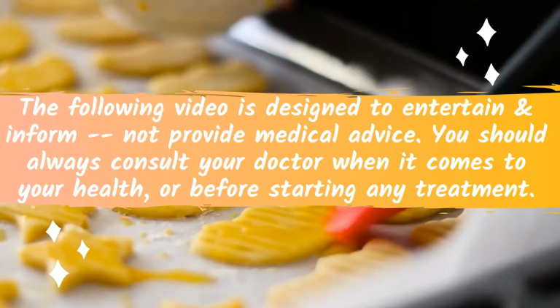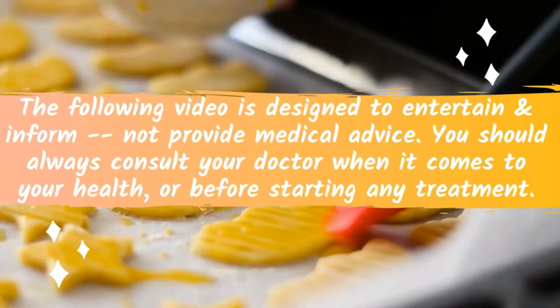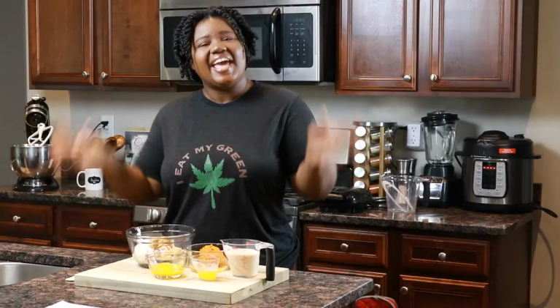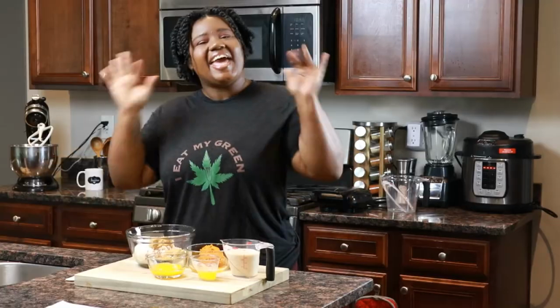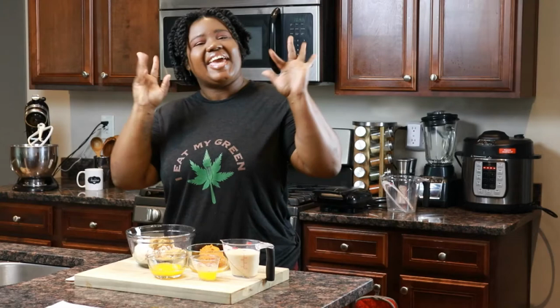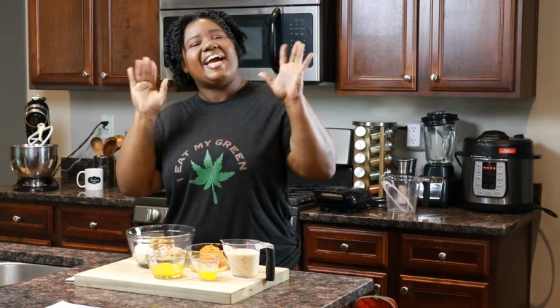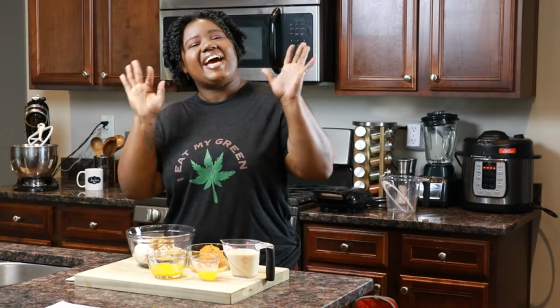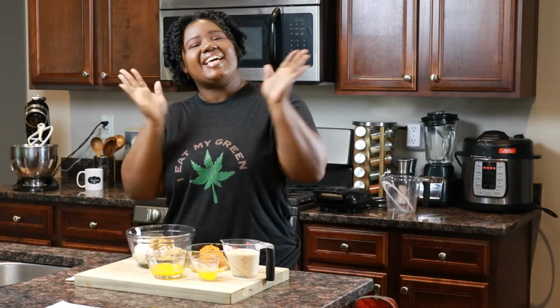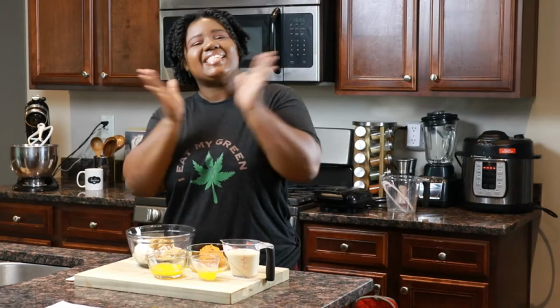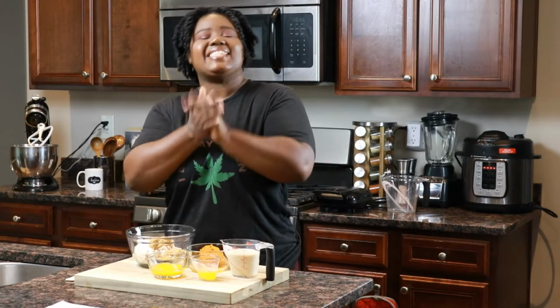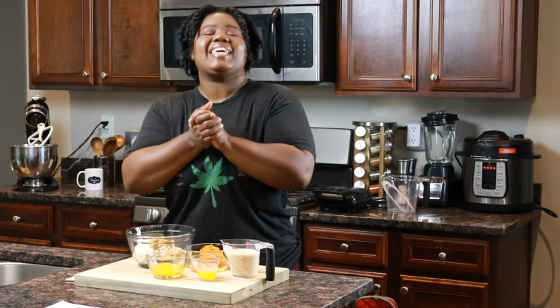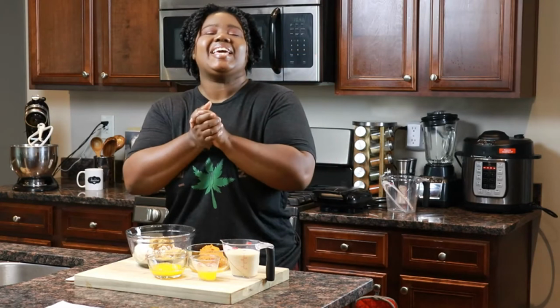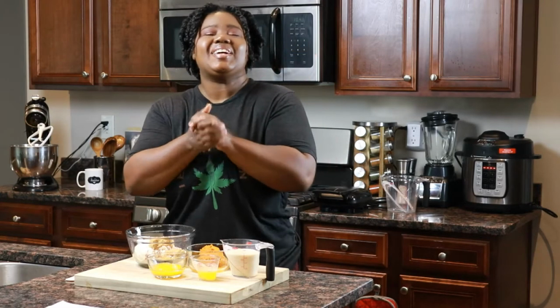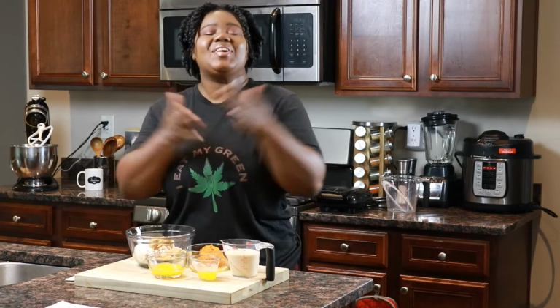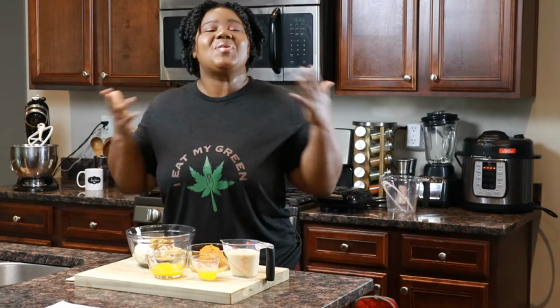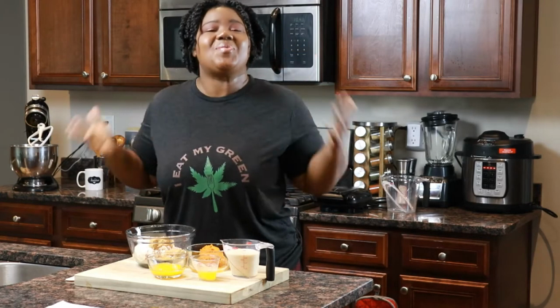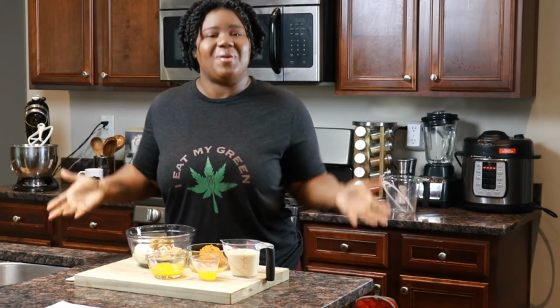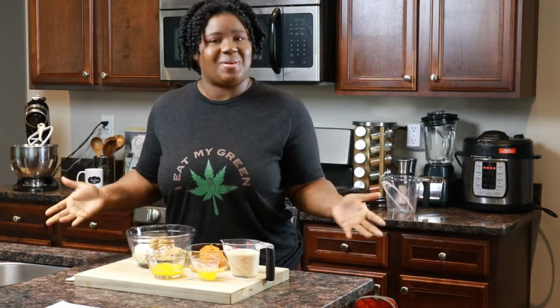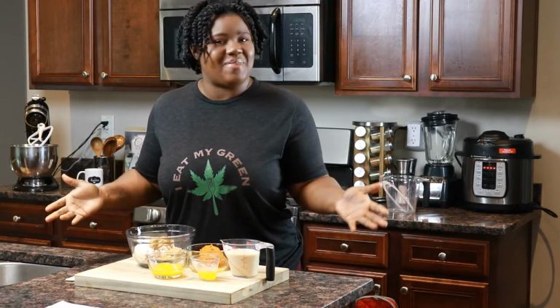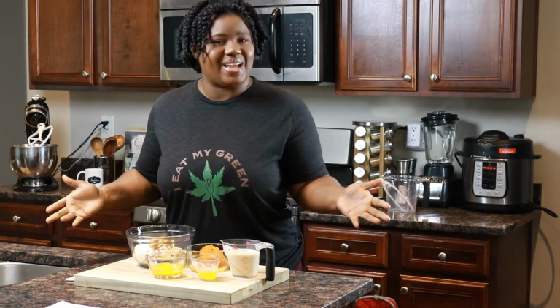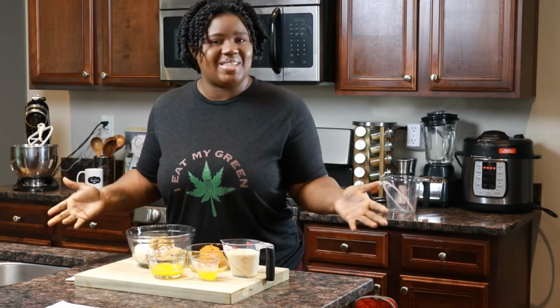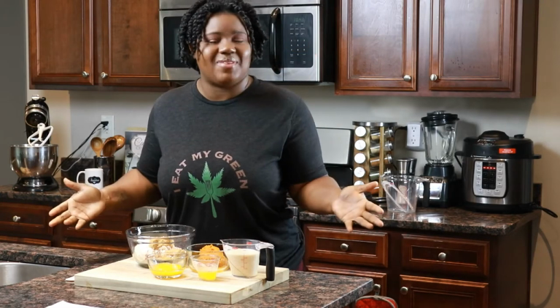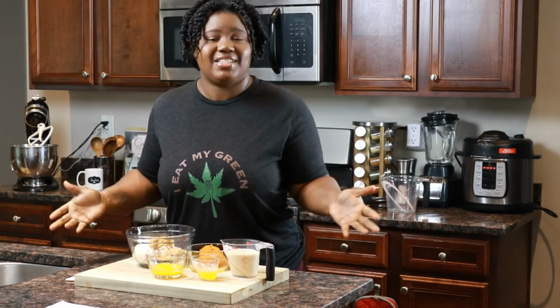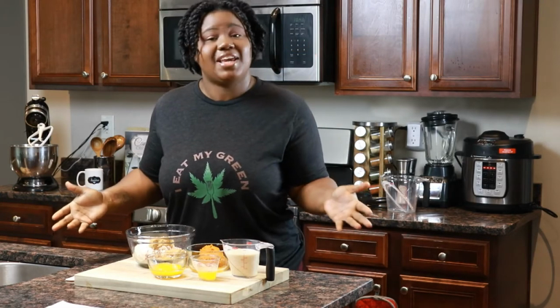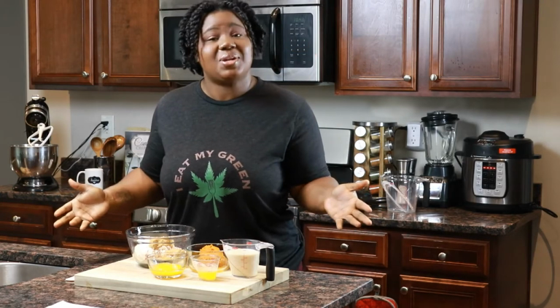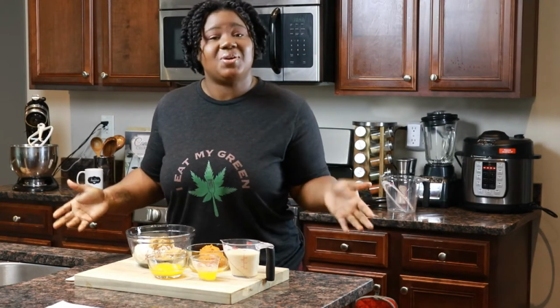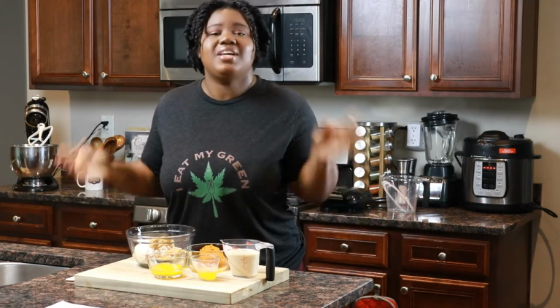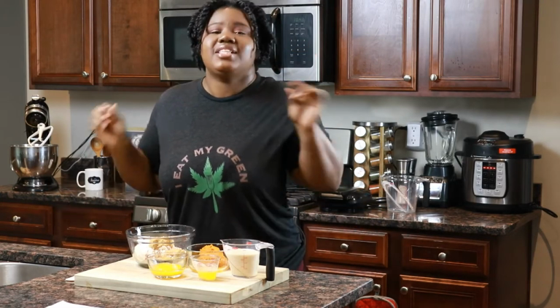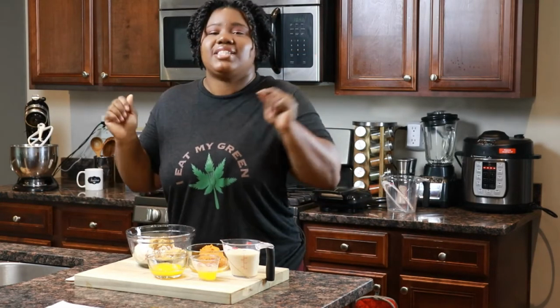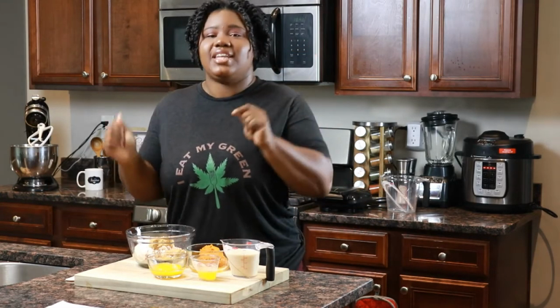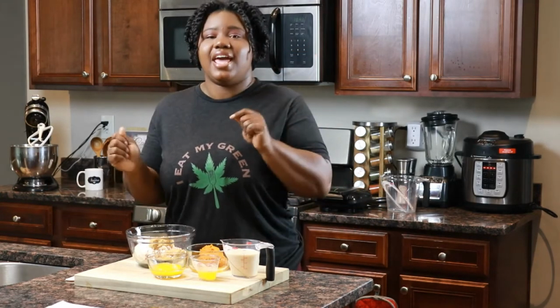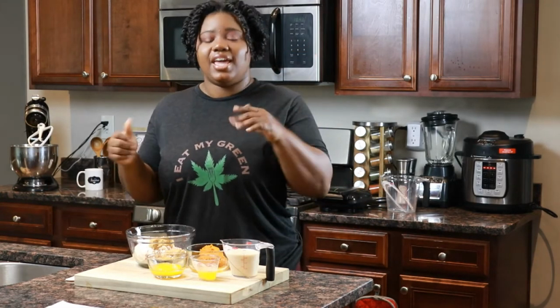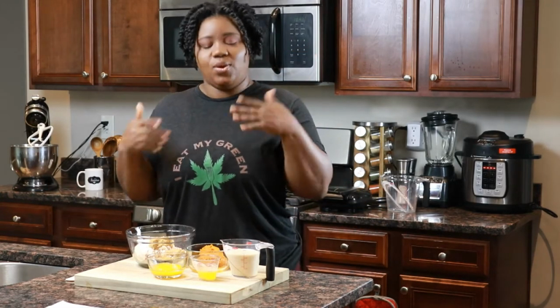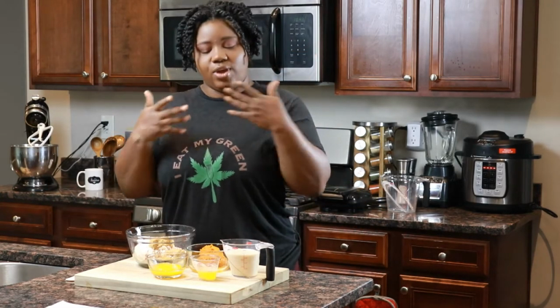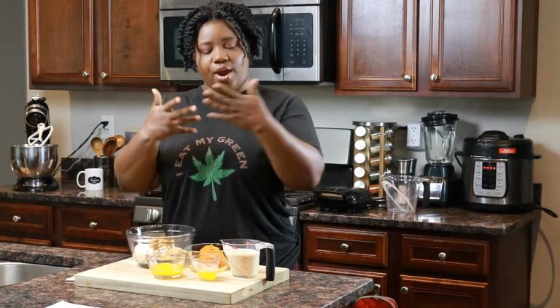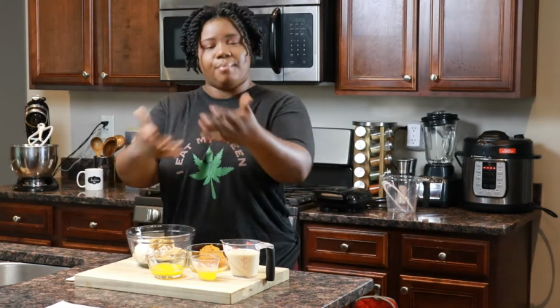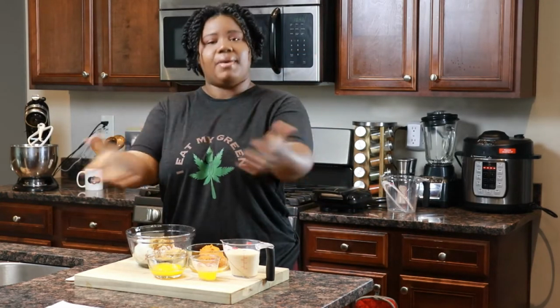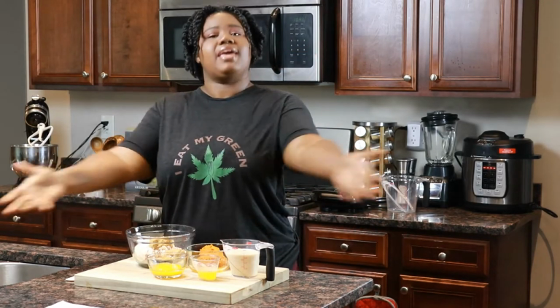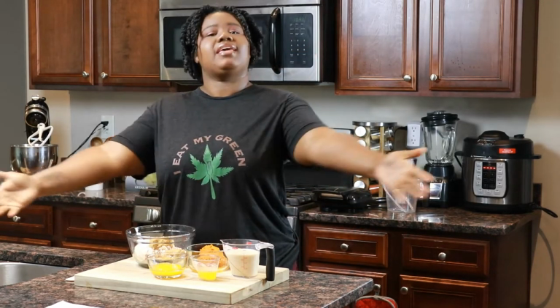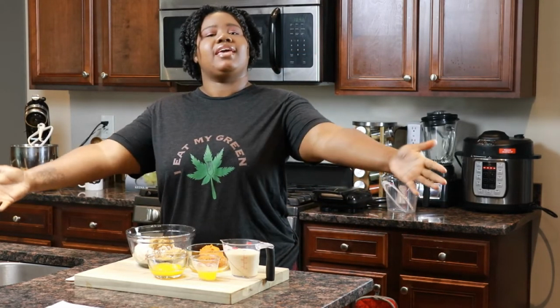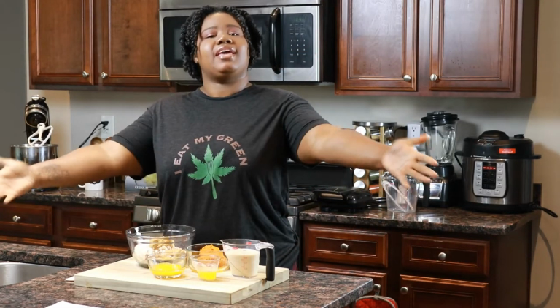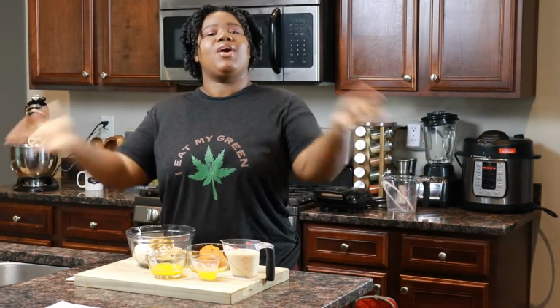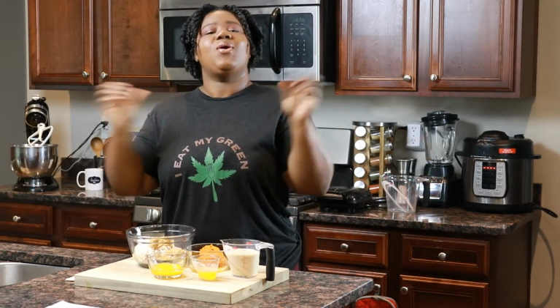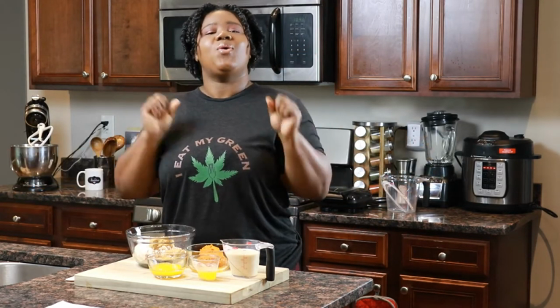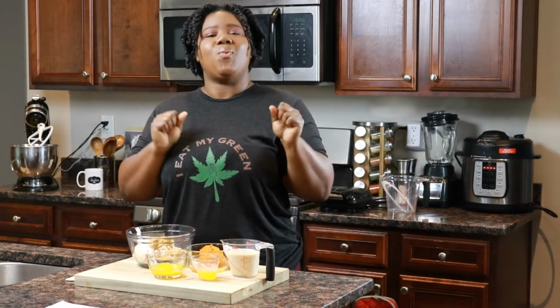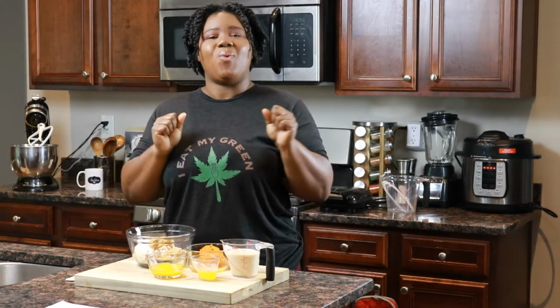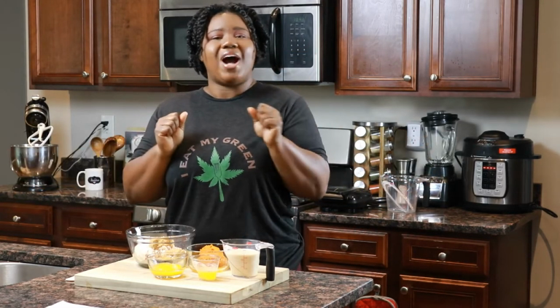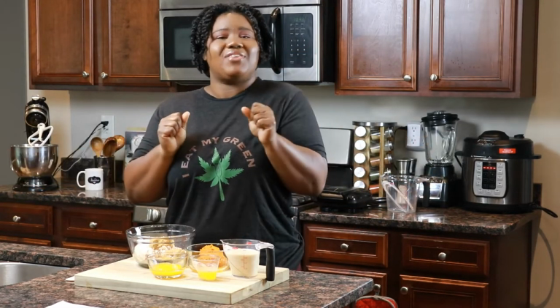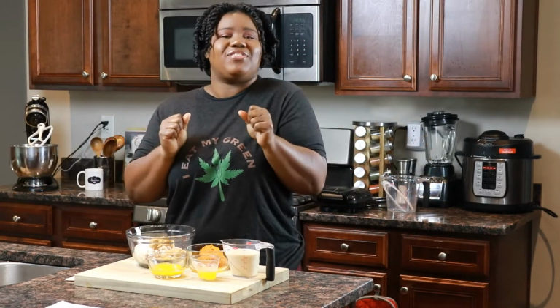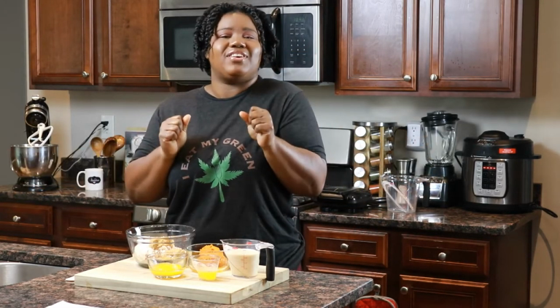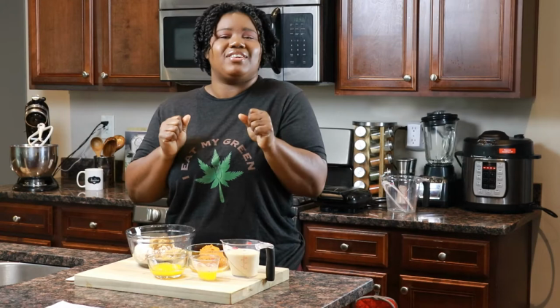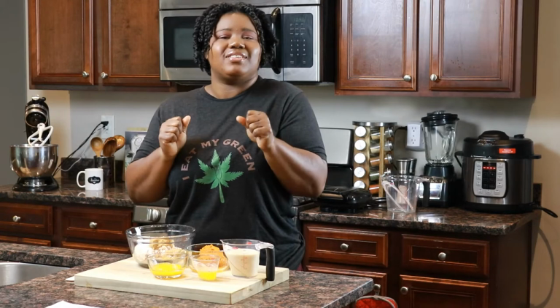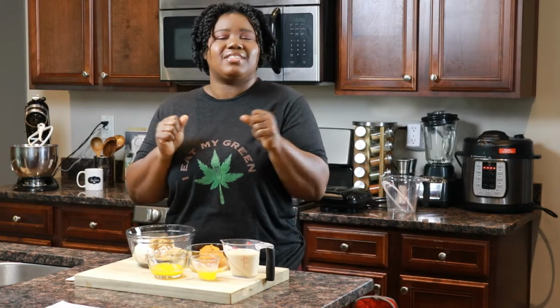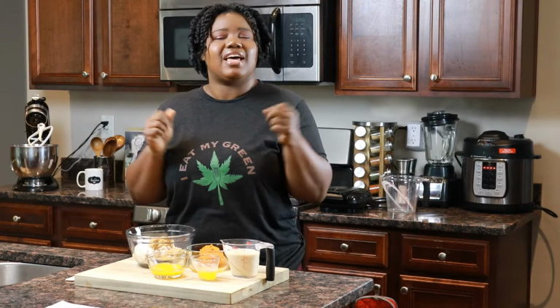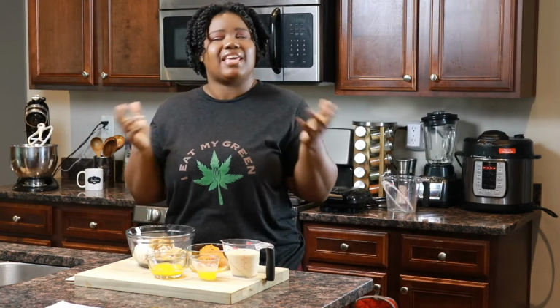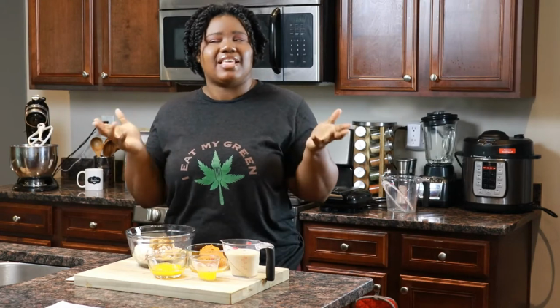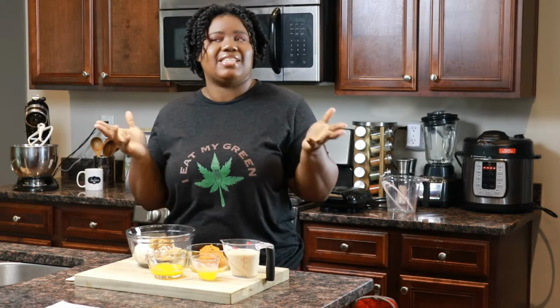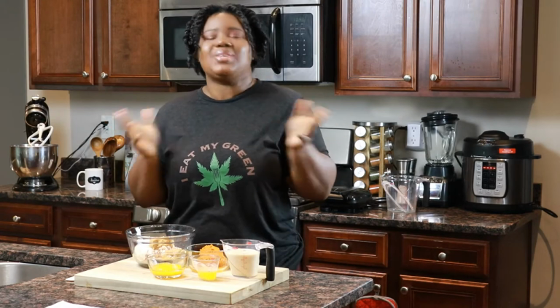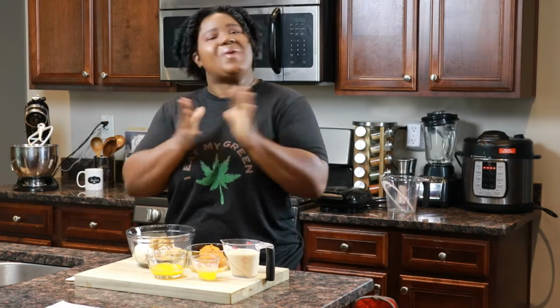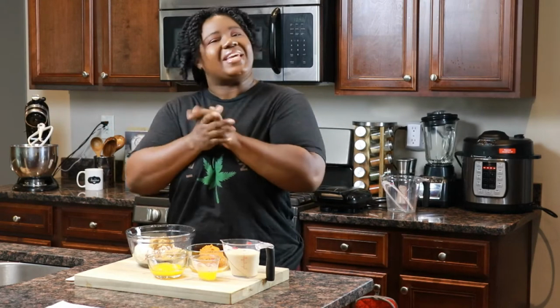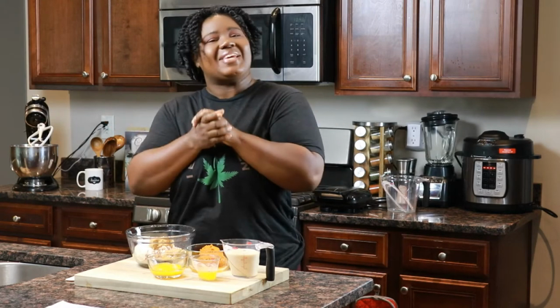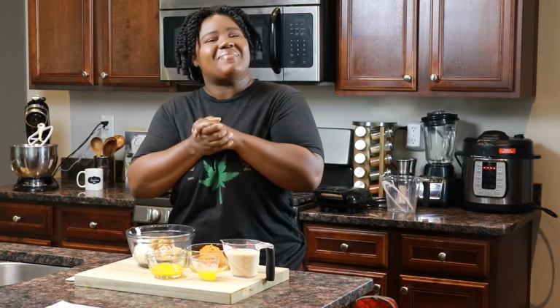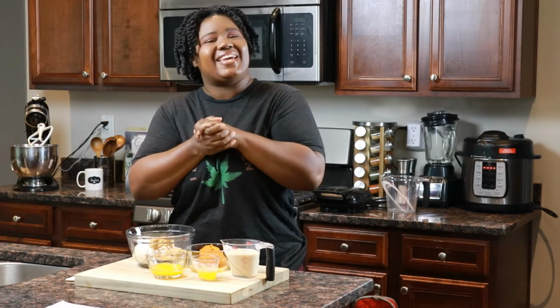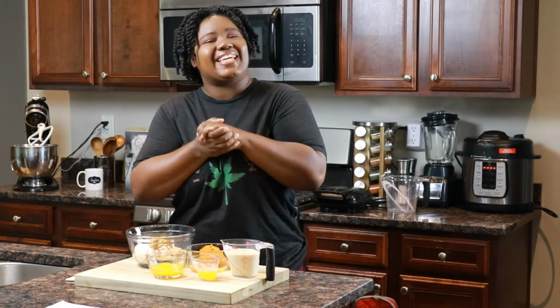Hey guys, it's Keena. Welcome back to my channel. Today we are making waffles. I guess it's awake and bake.